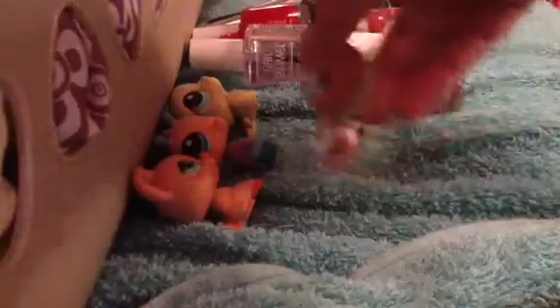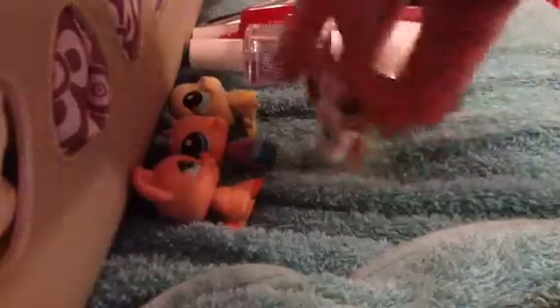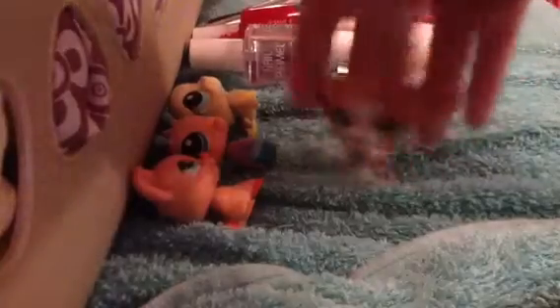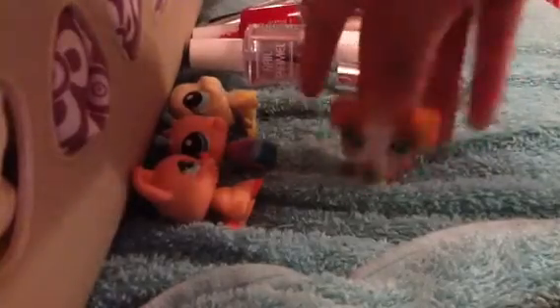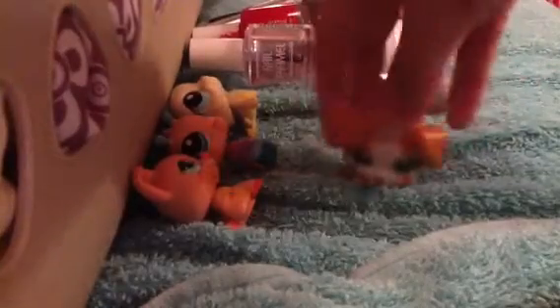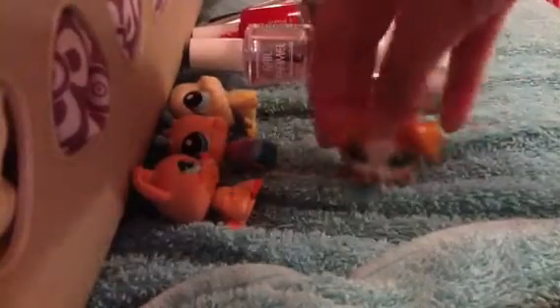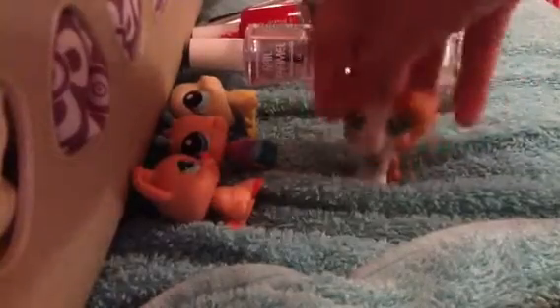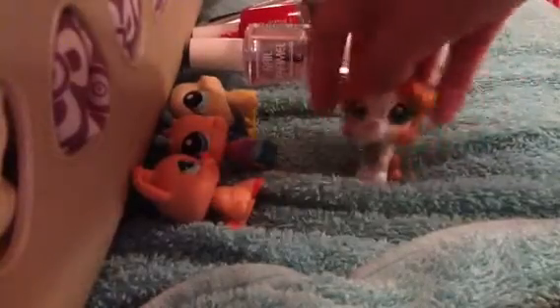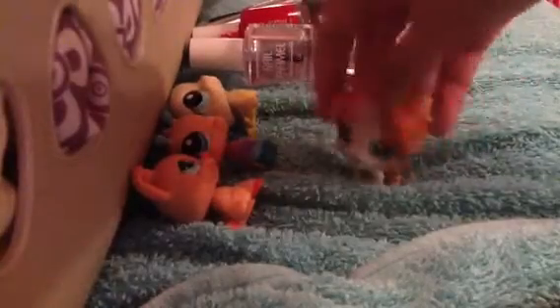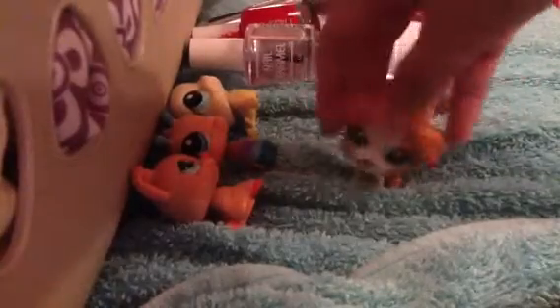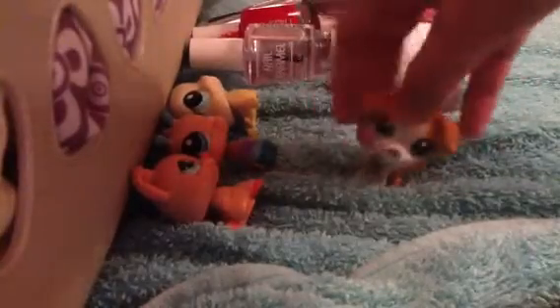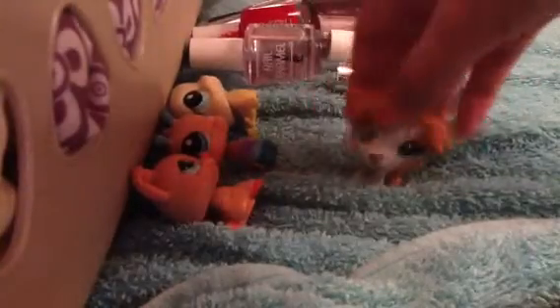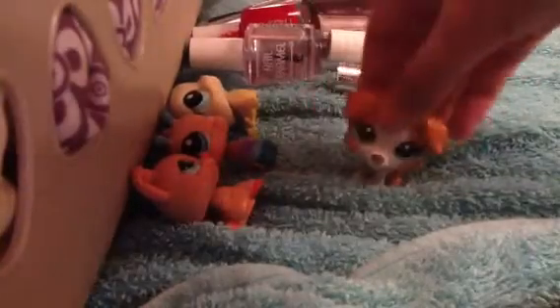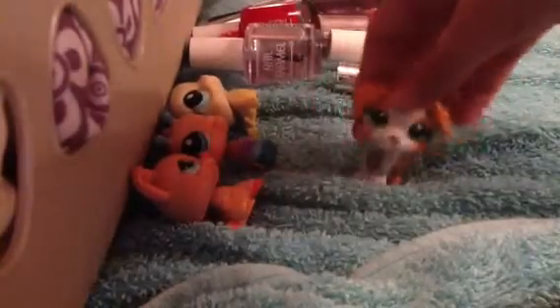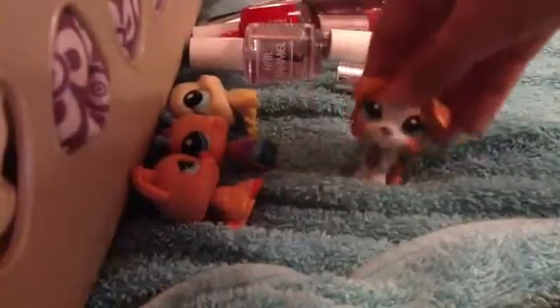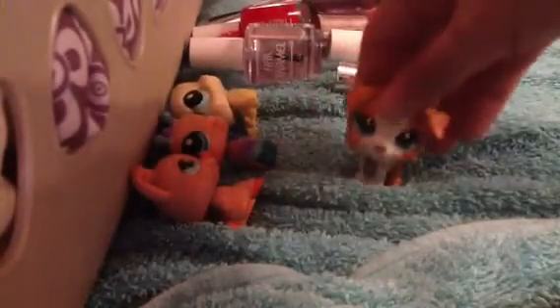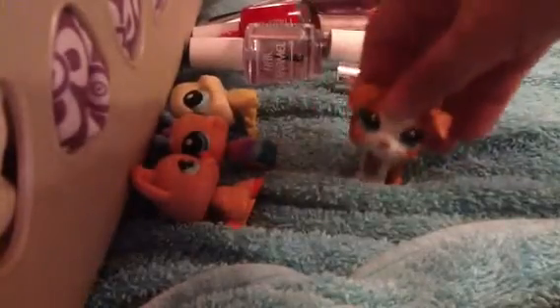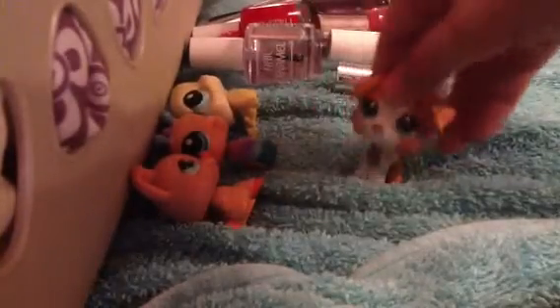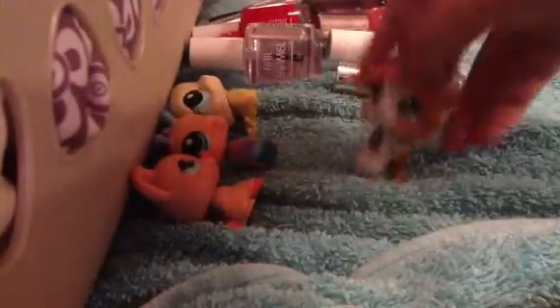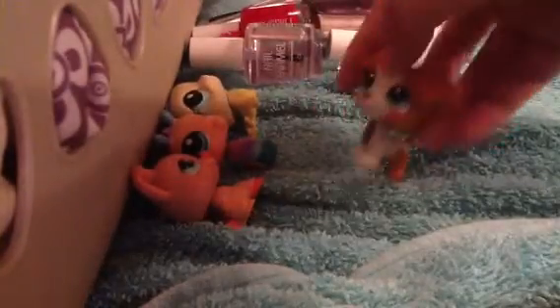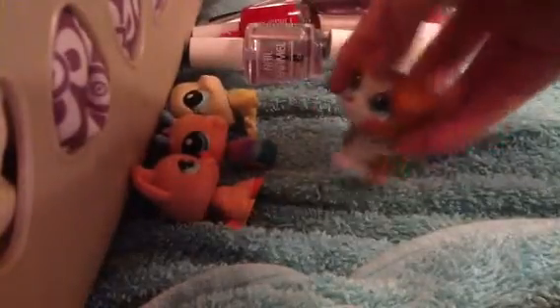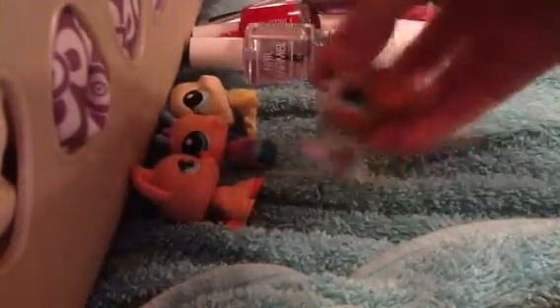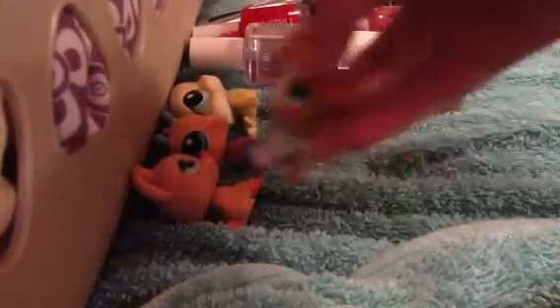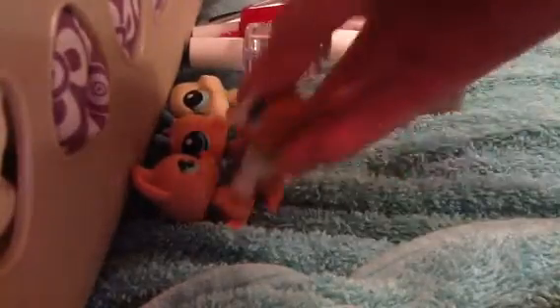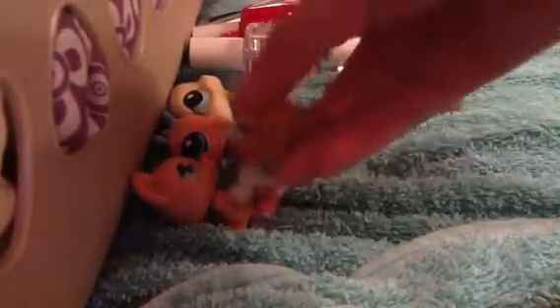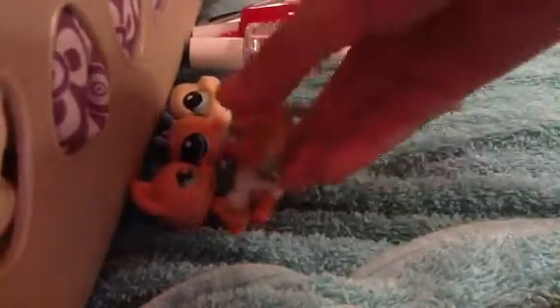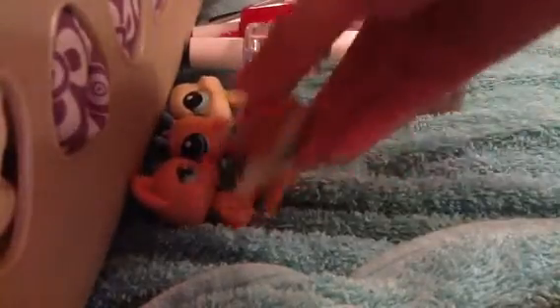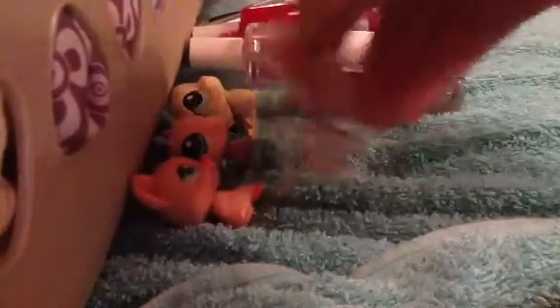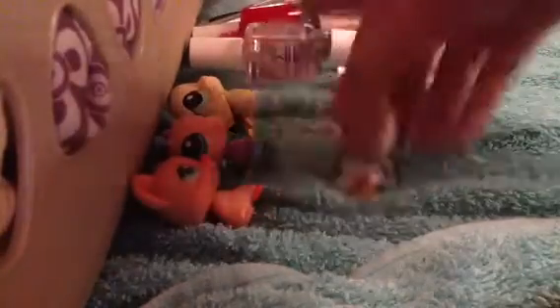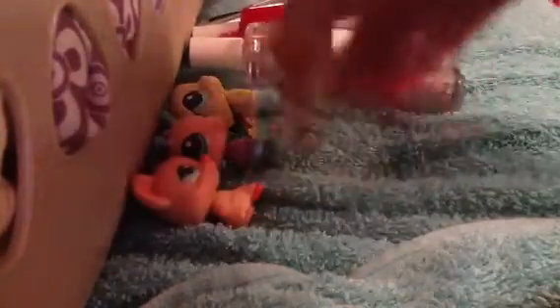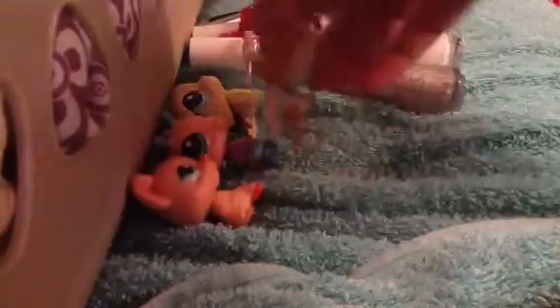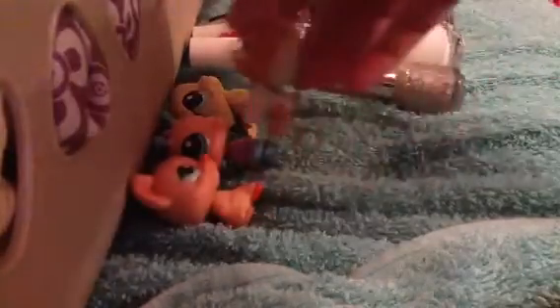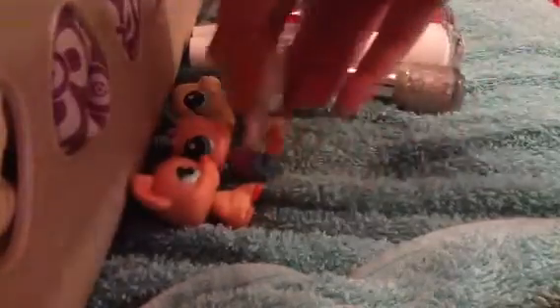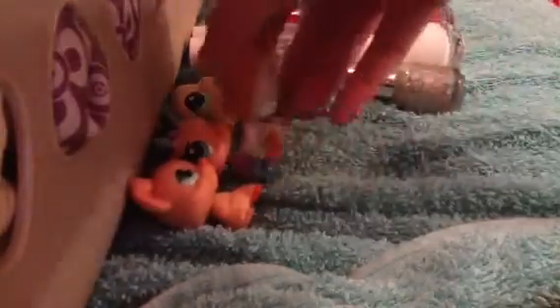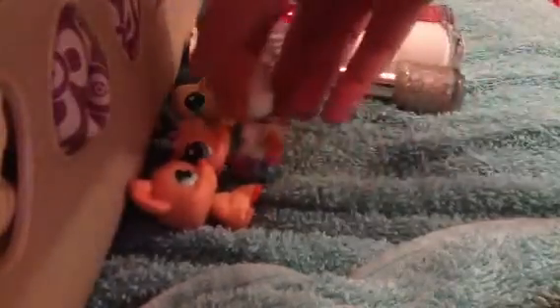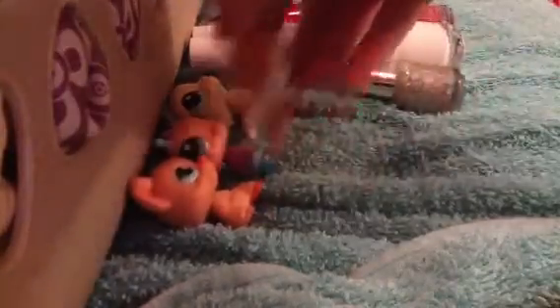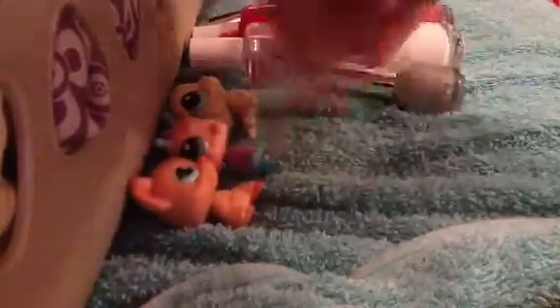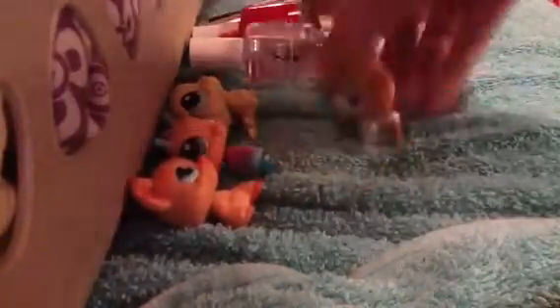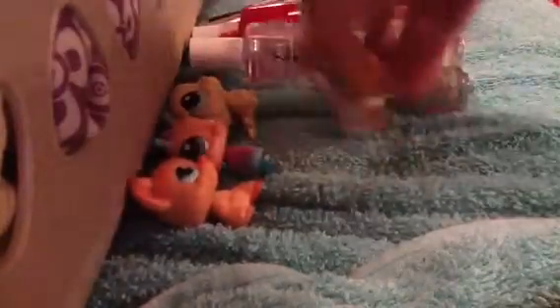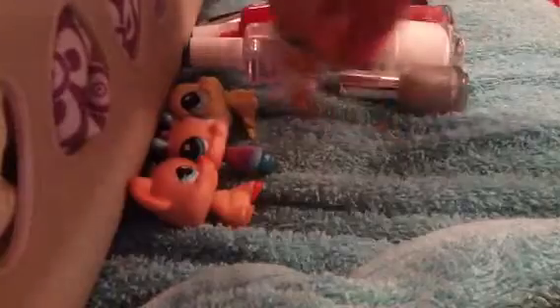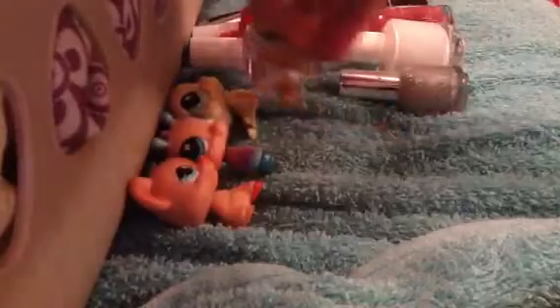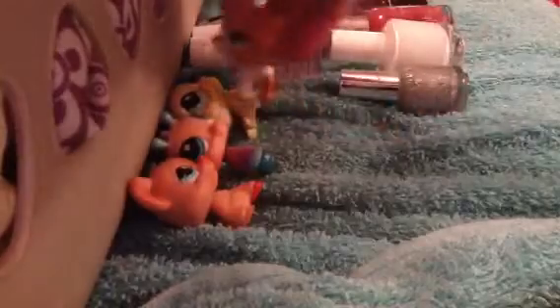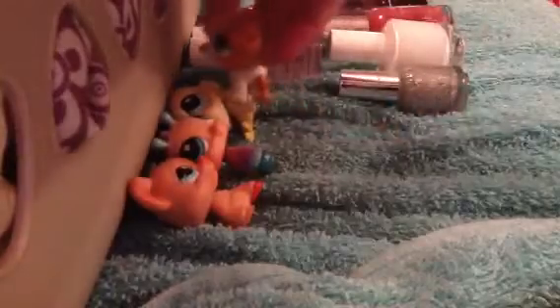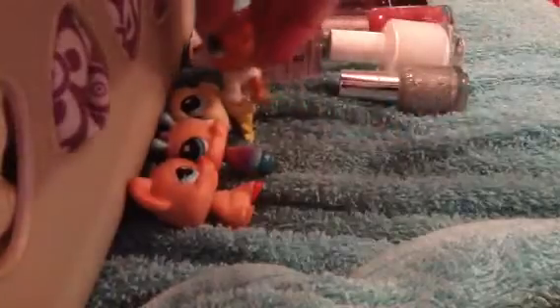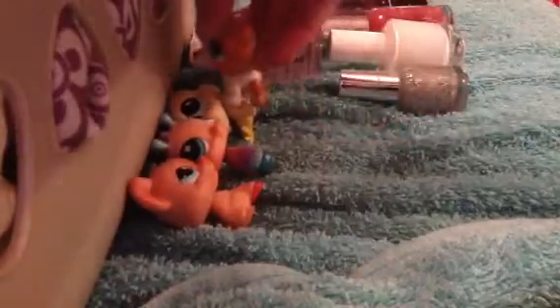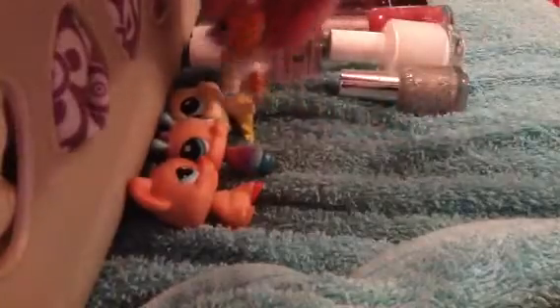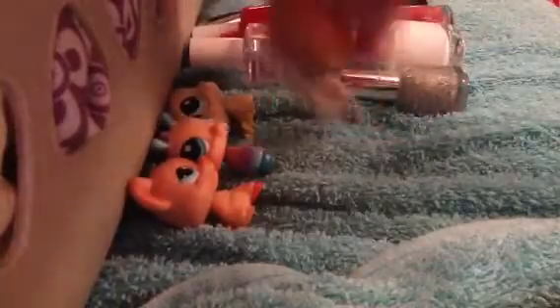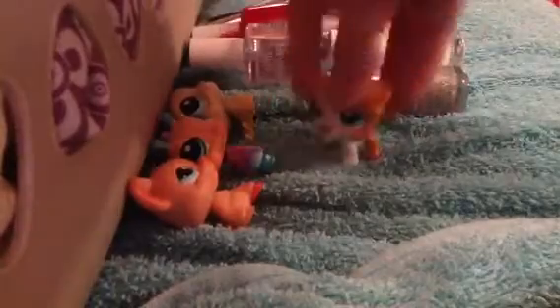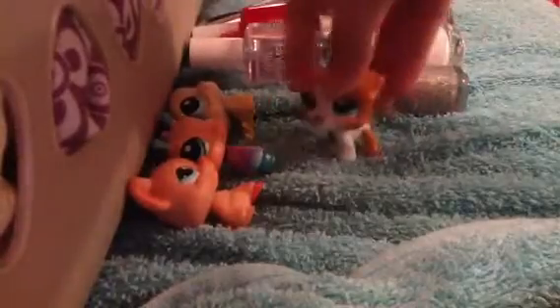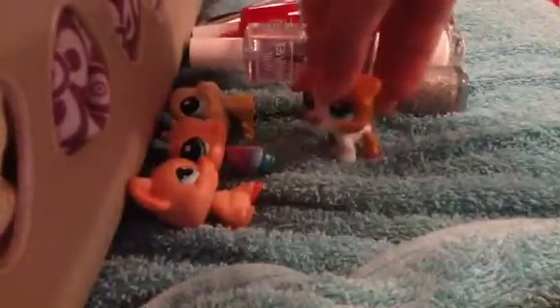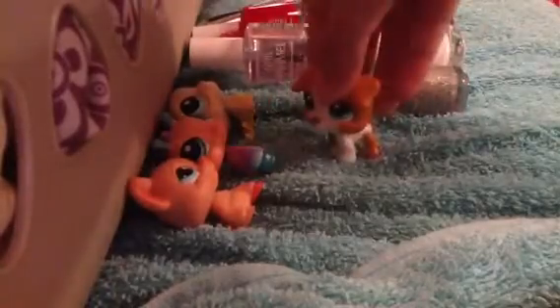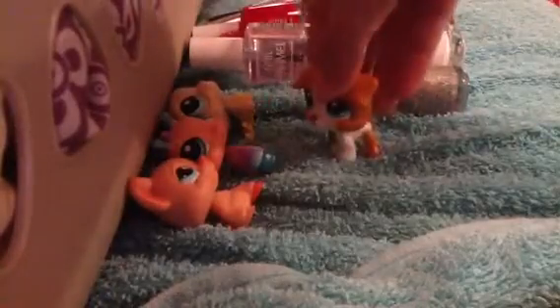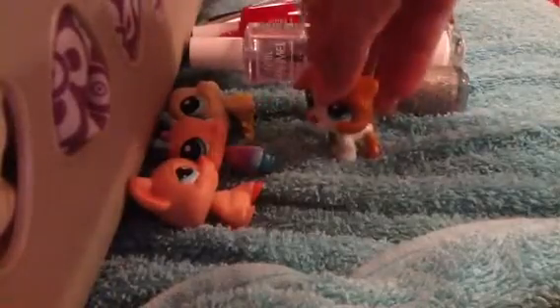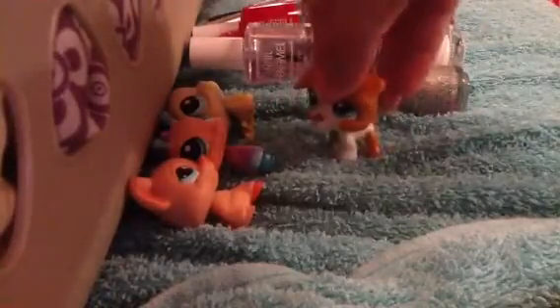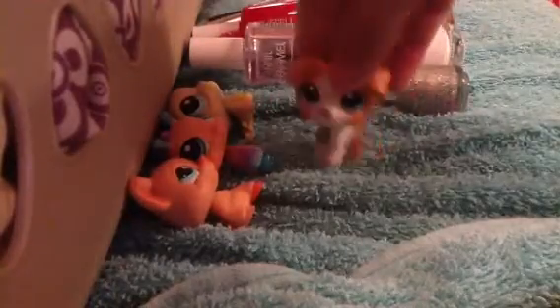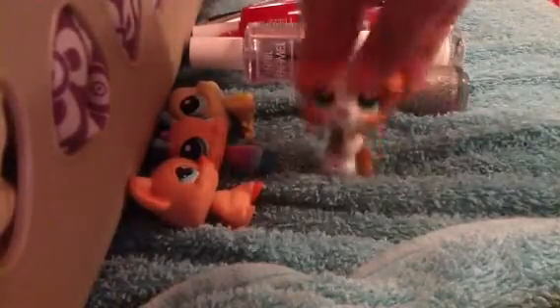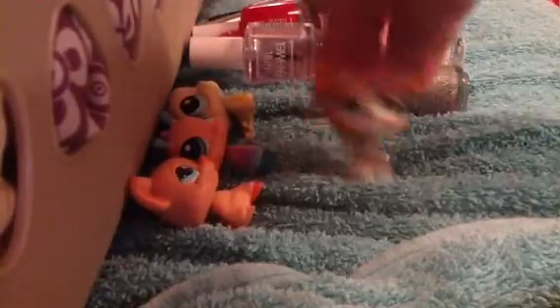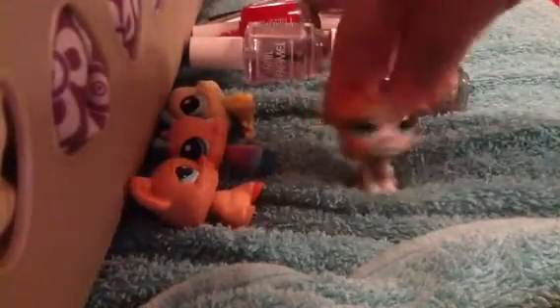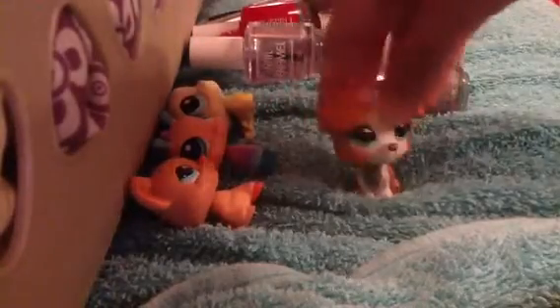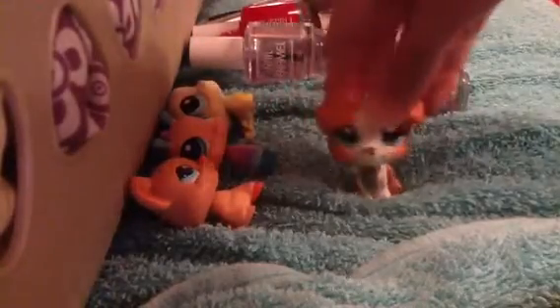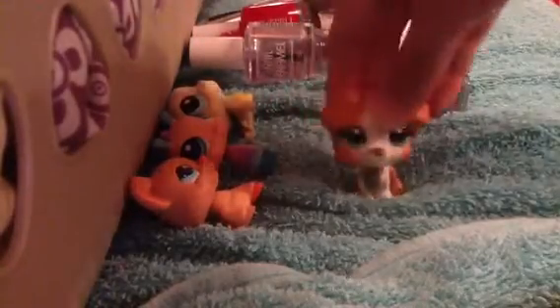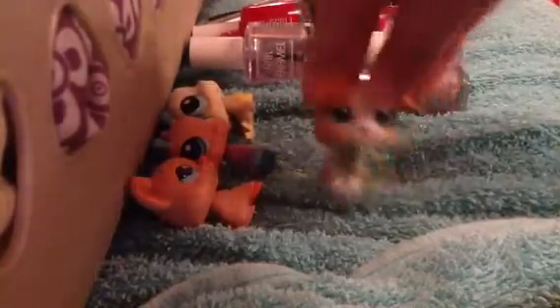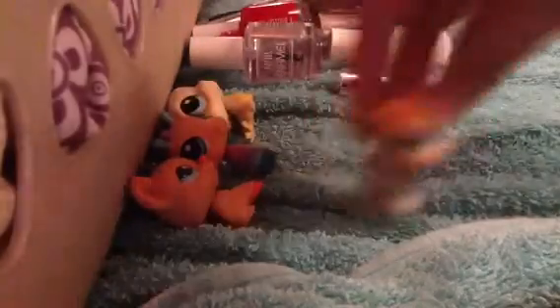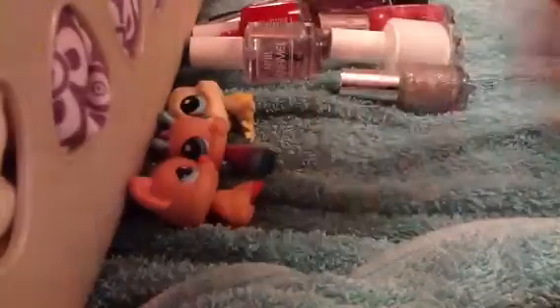You will need the LPS you want to customize. I took three of them and they have never been customized — a pig, a seahorse, and a seal.